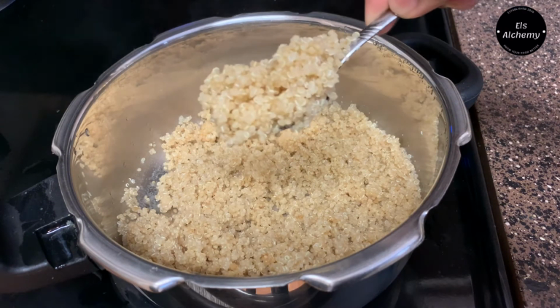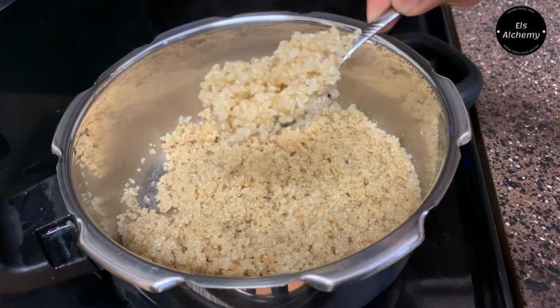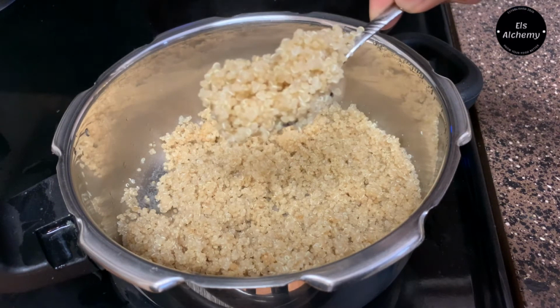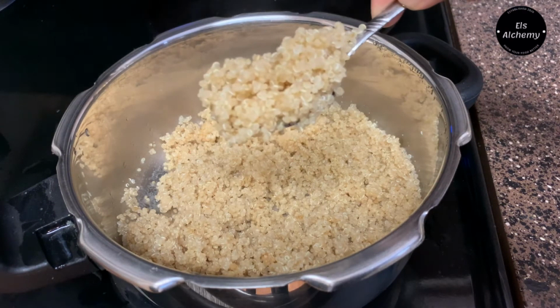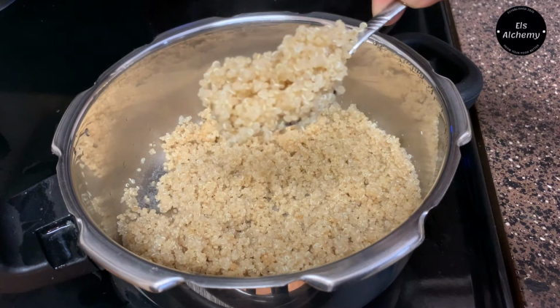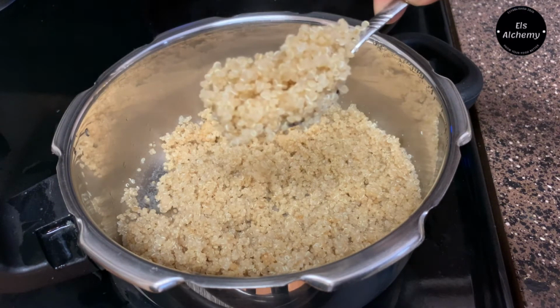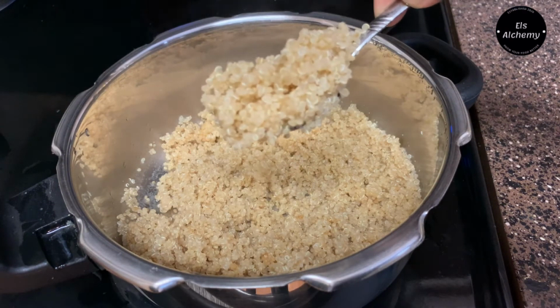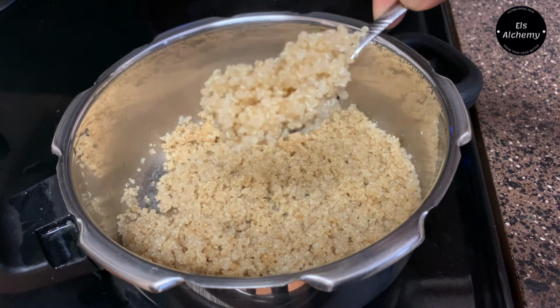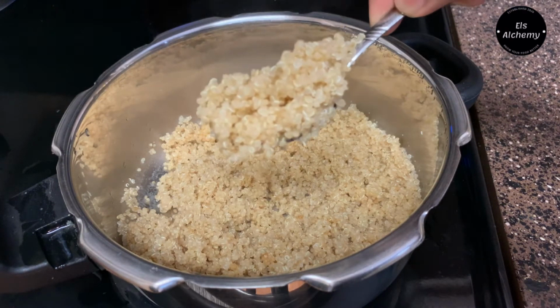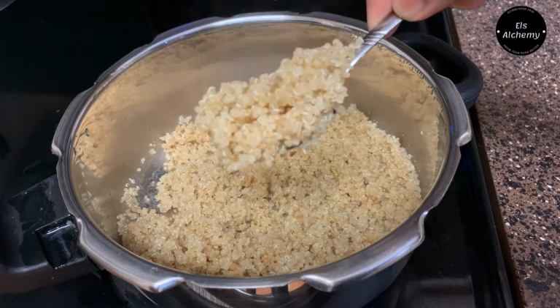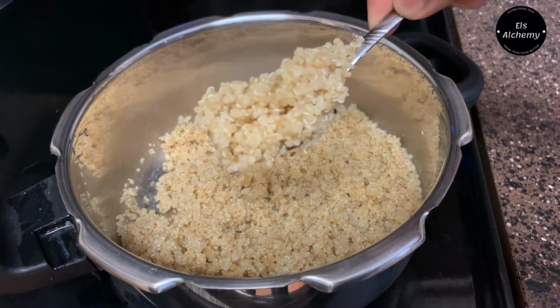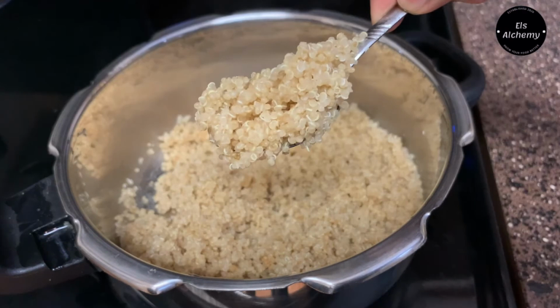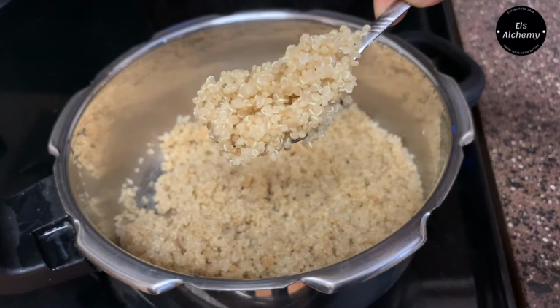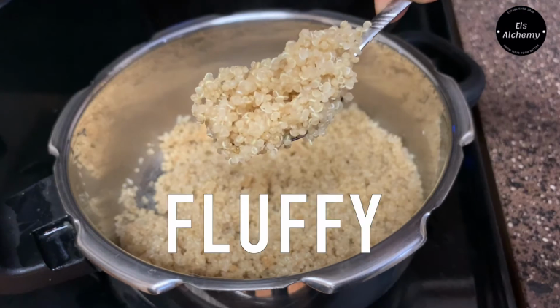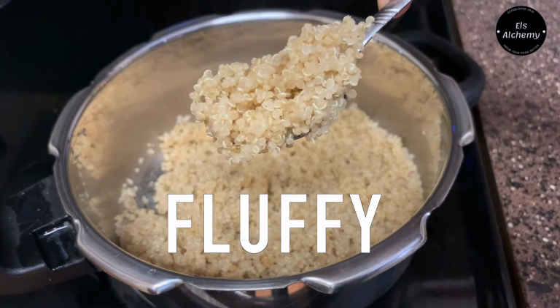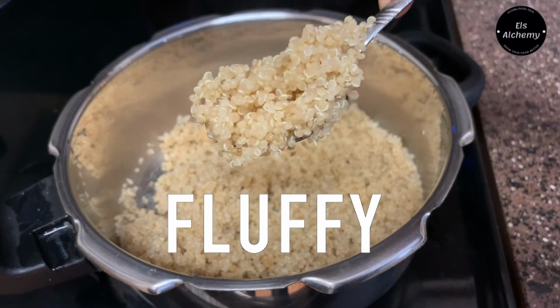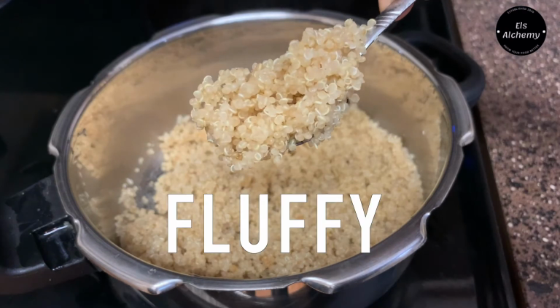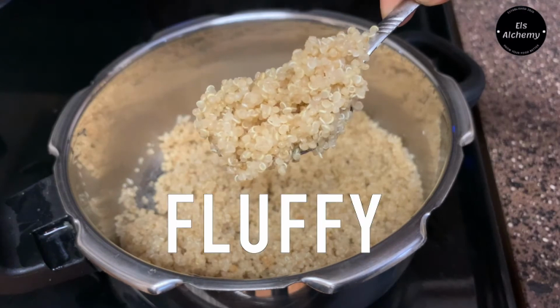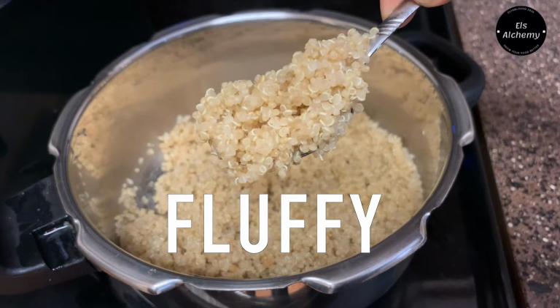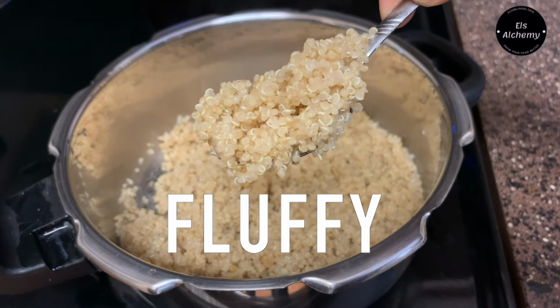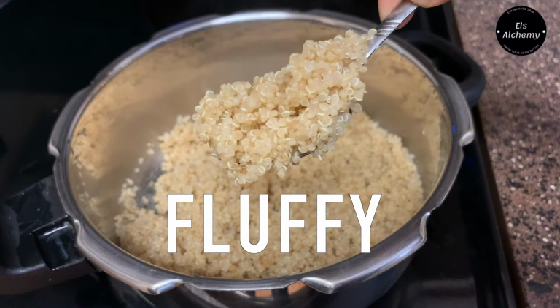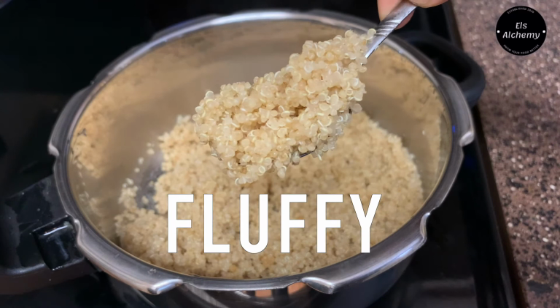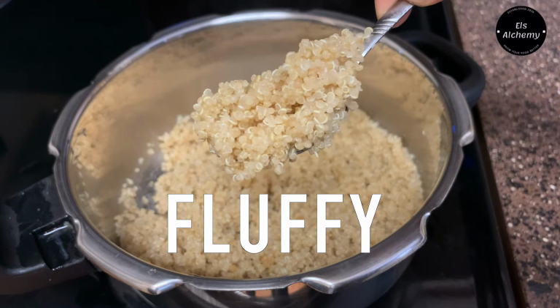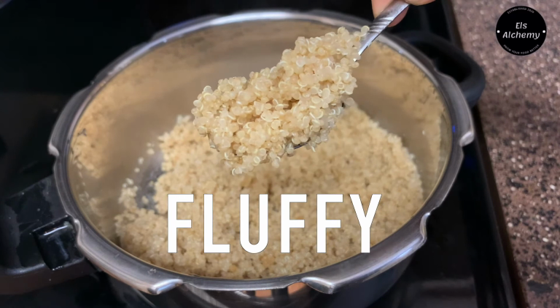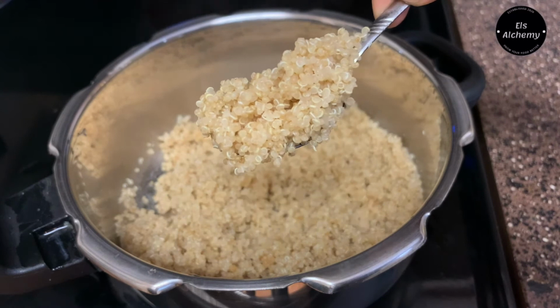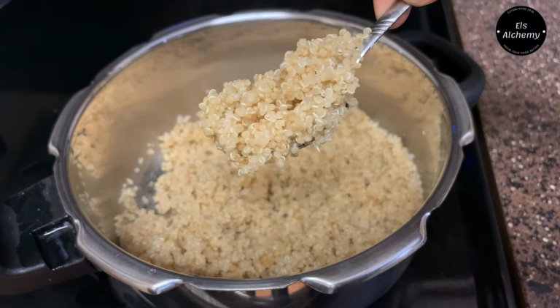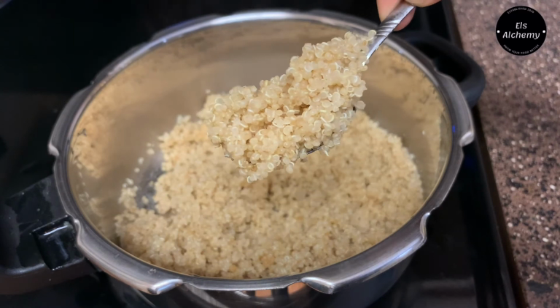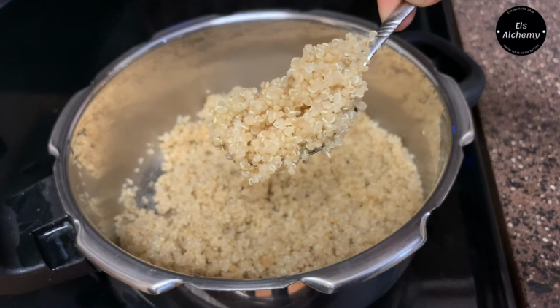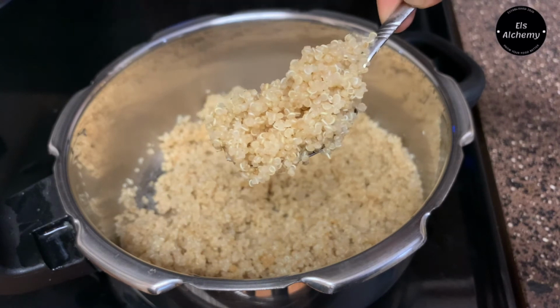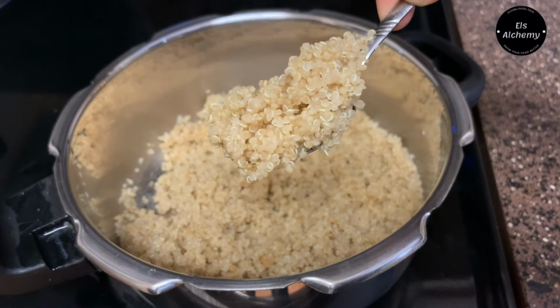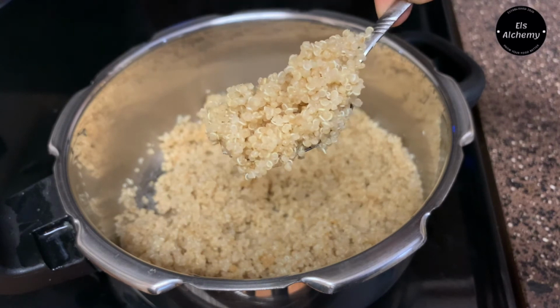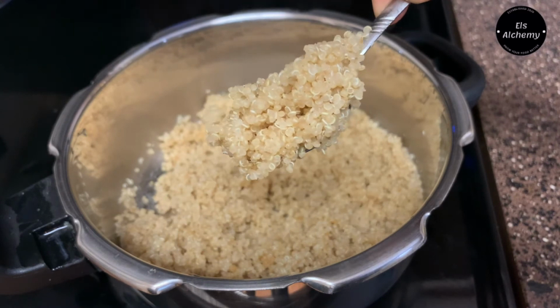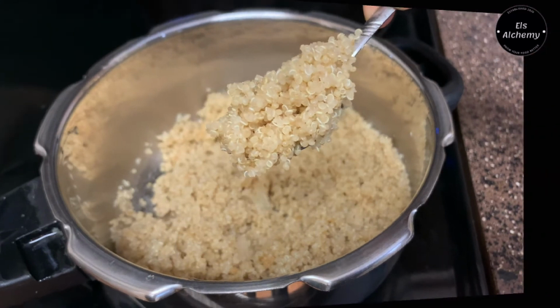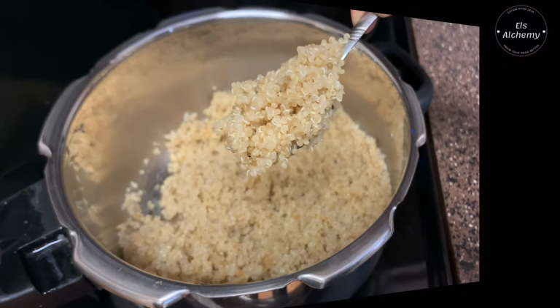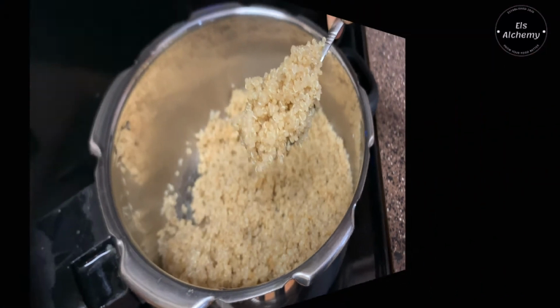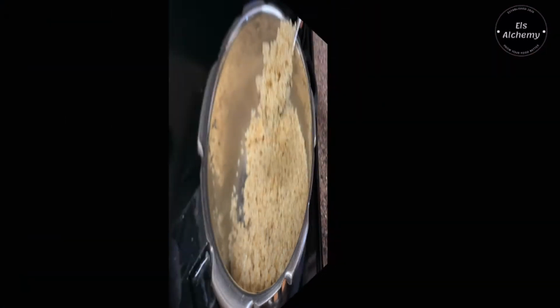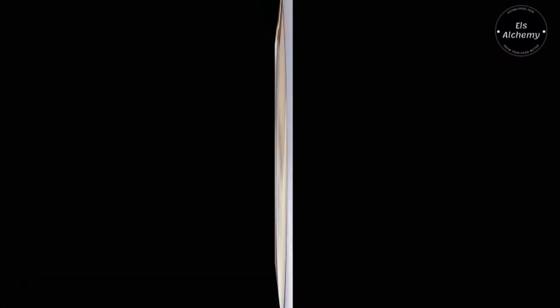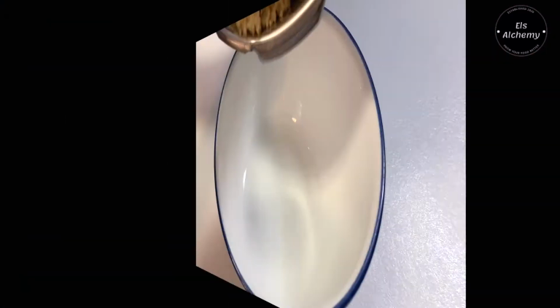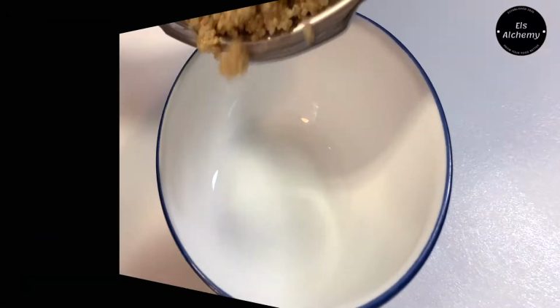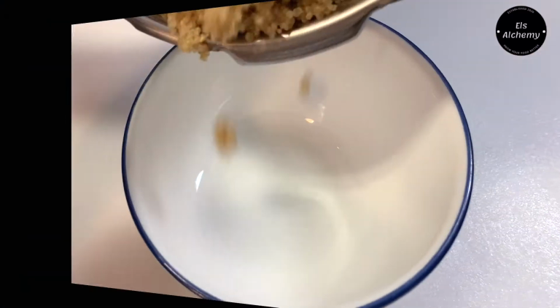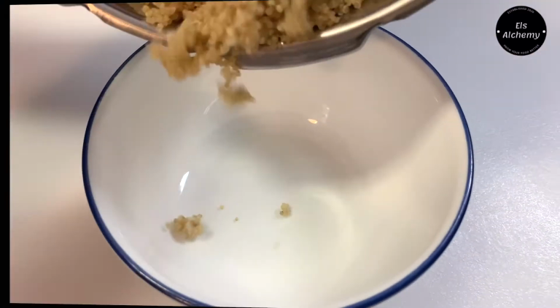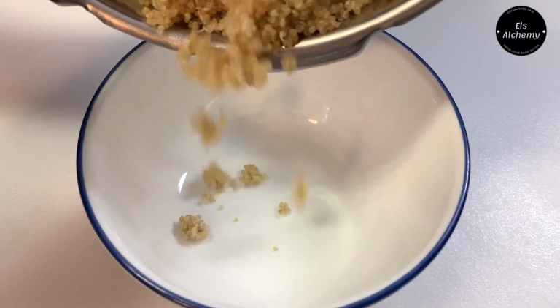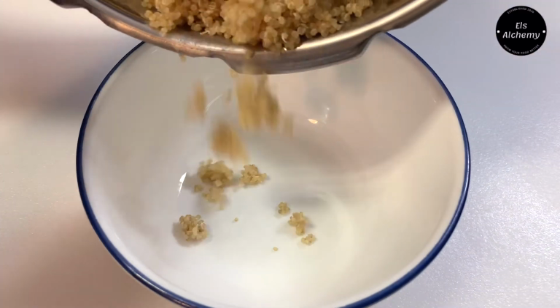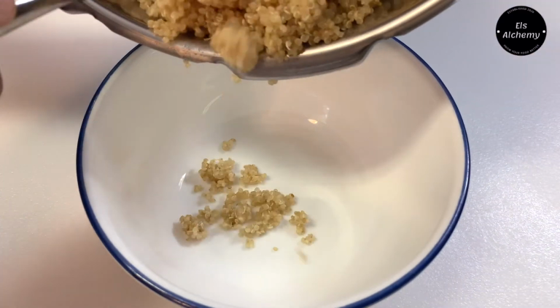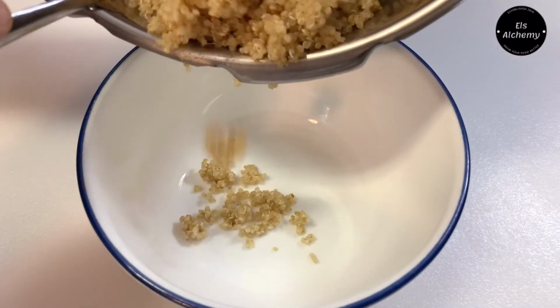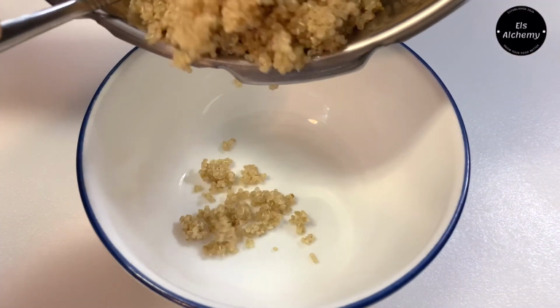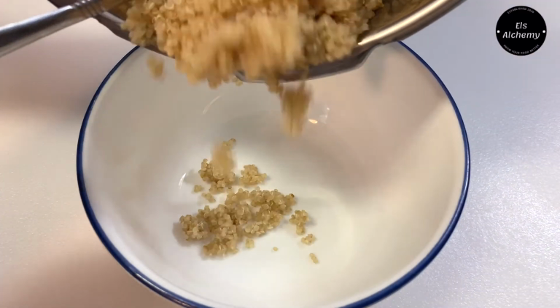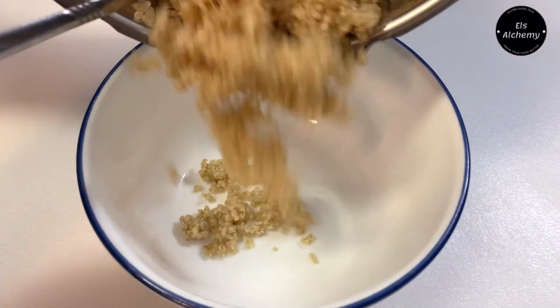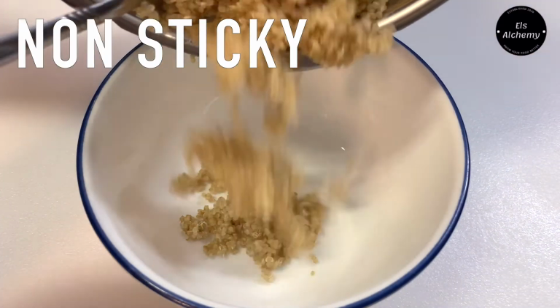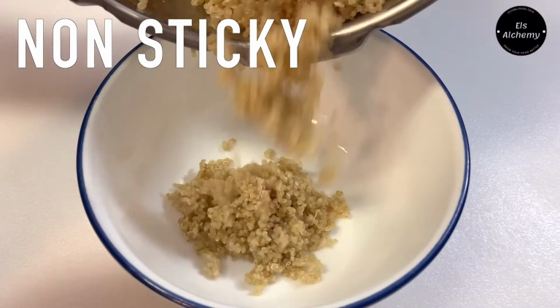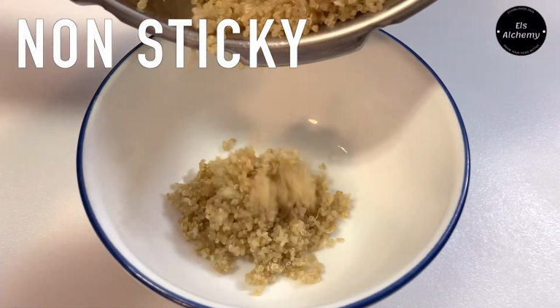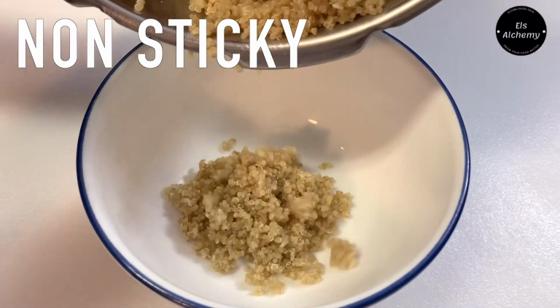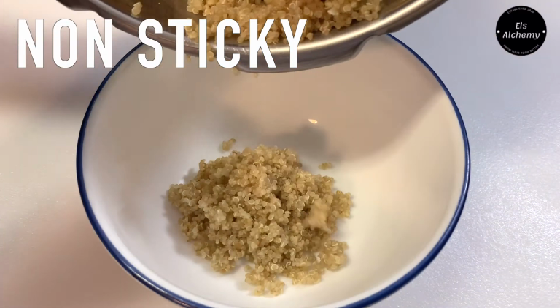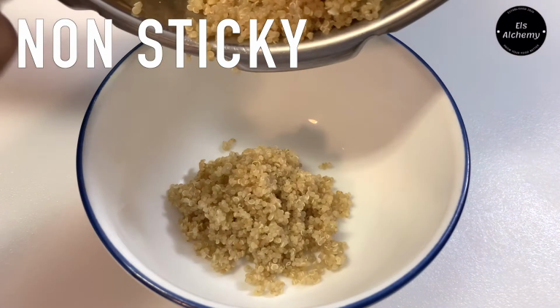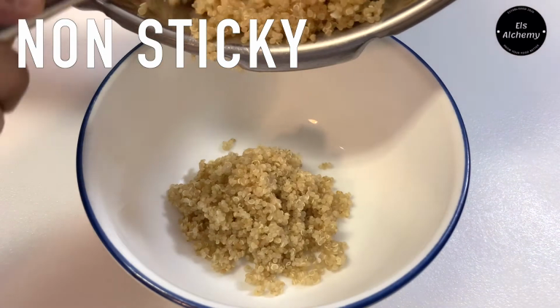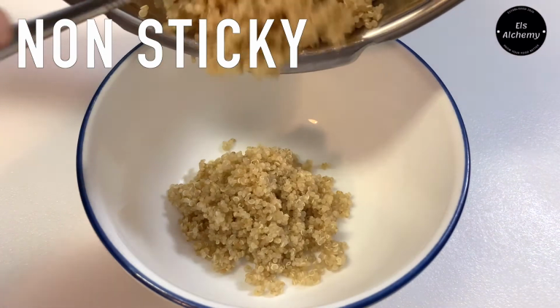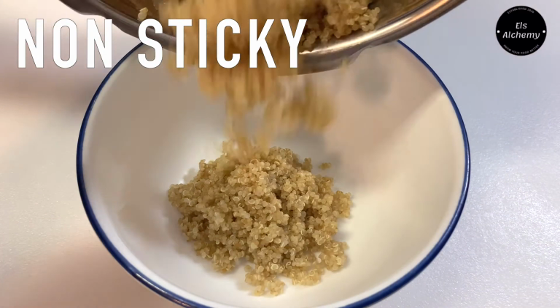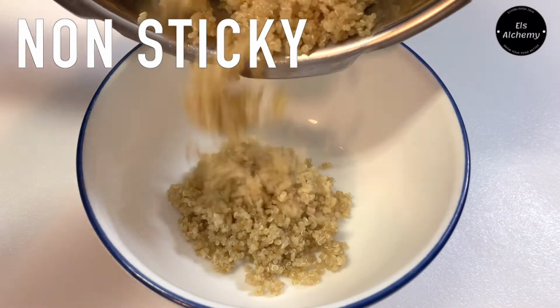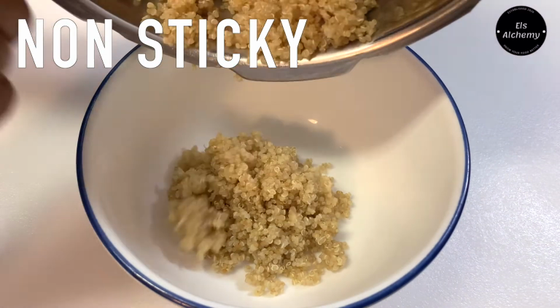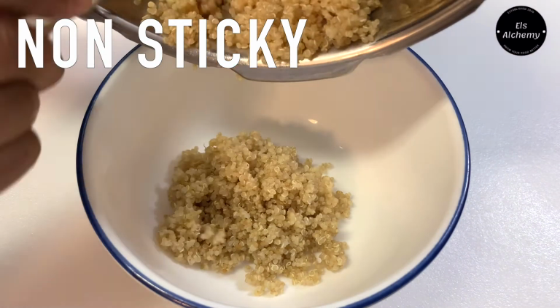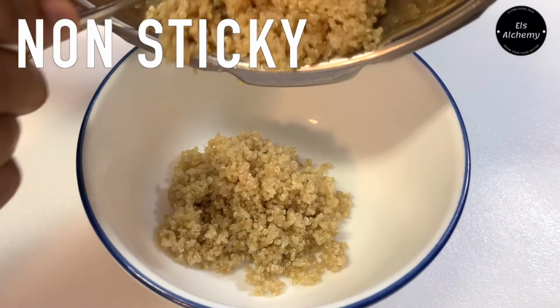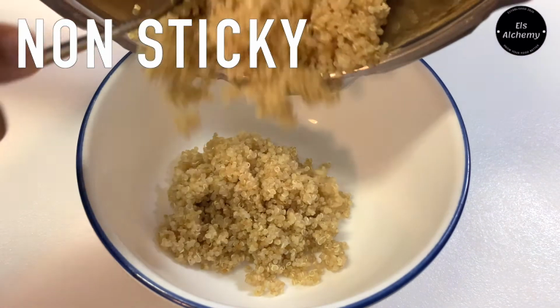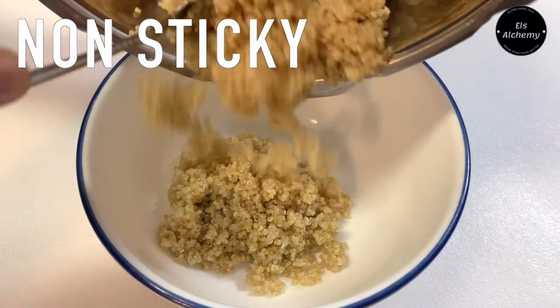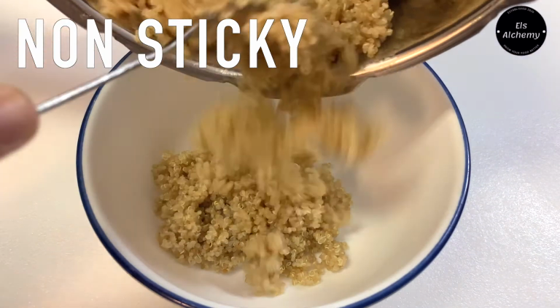You can see how fluffy the quinoa is — absolutely no stickiness here.